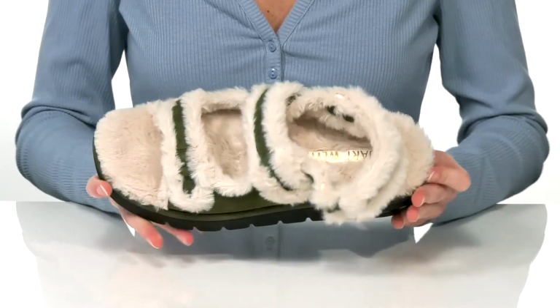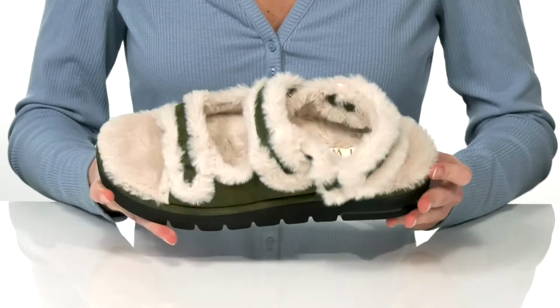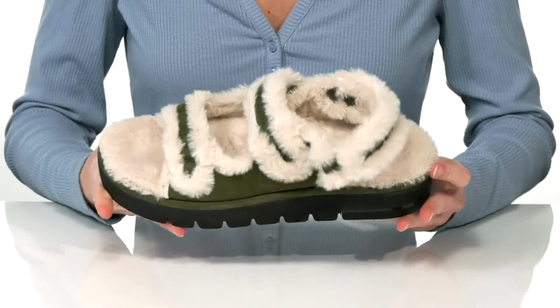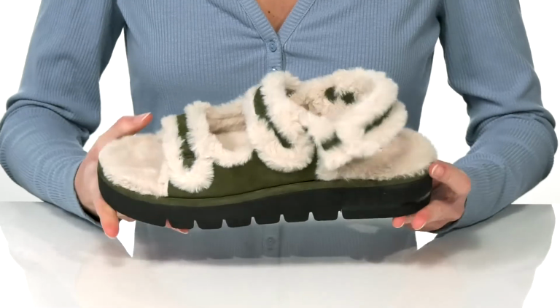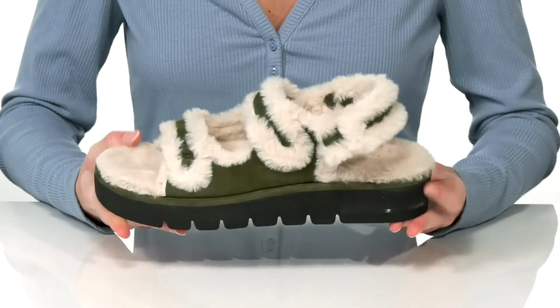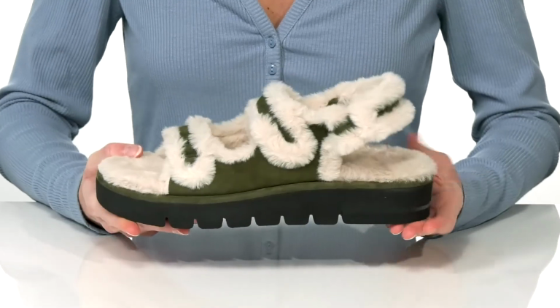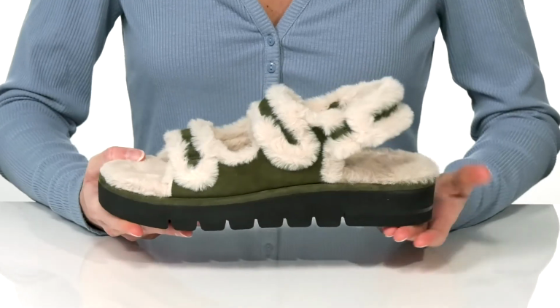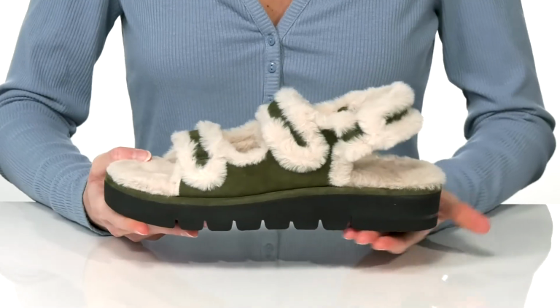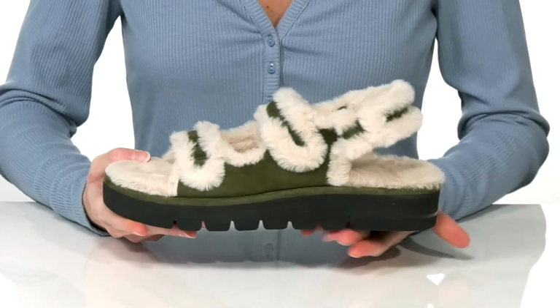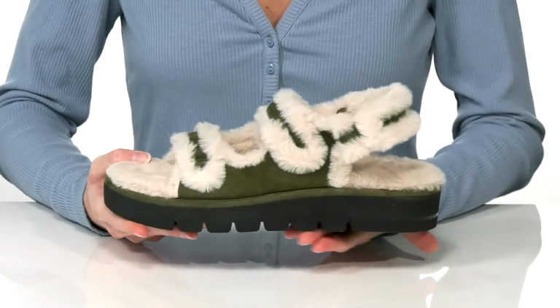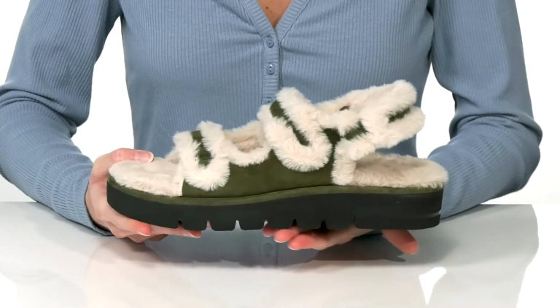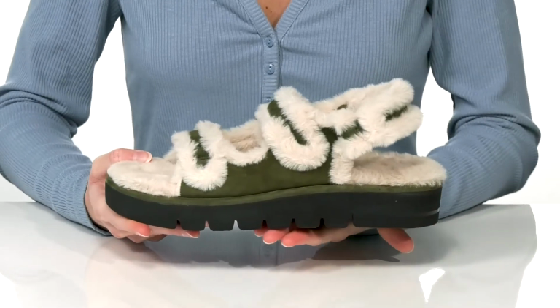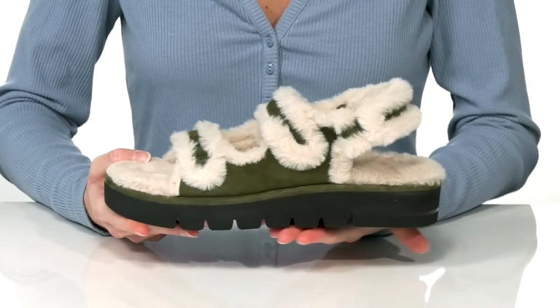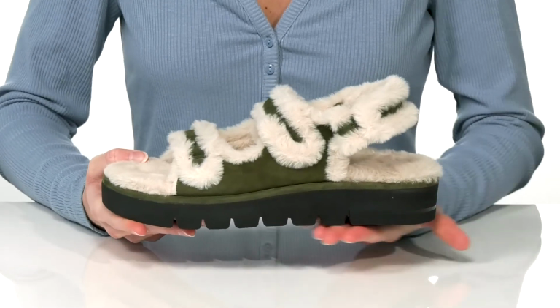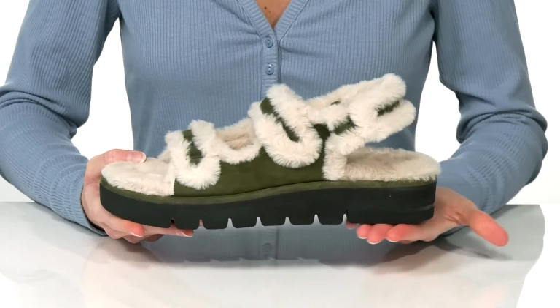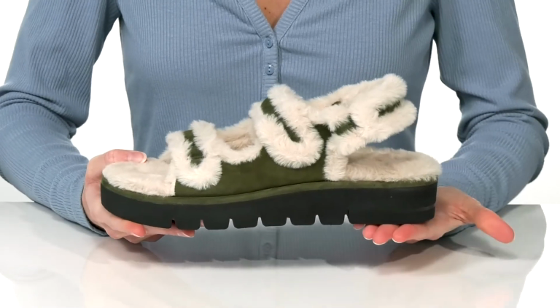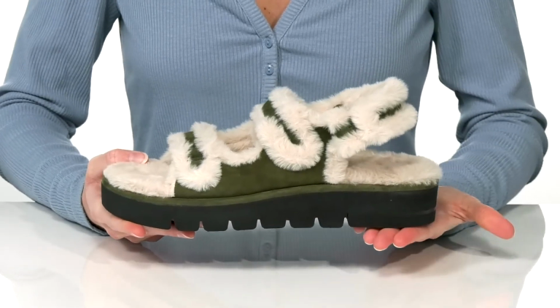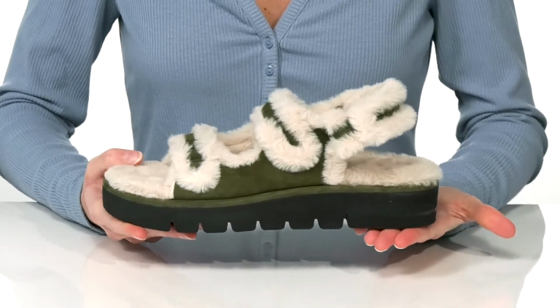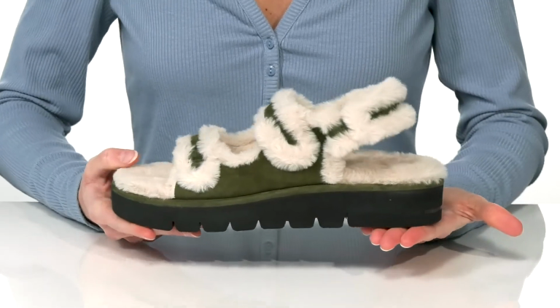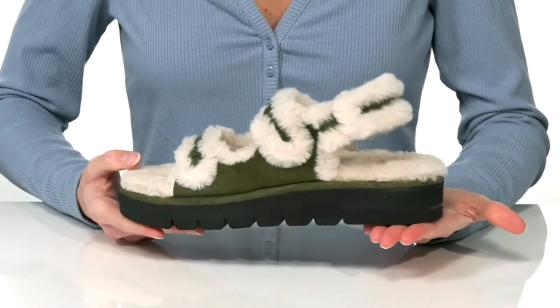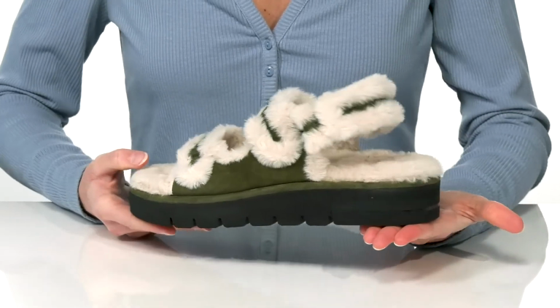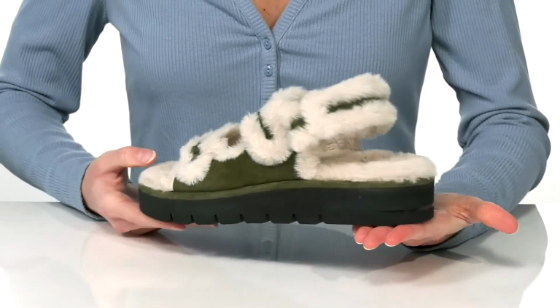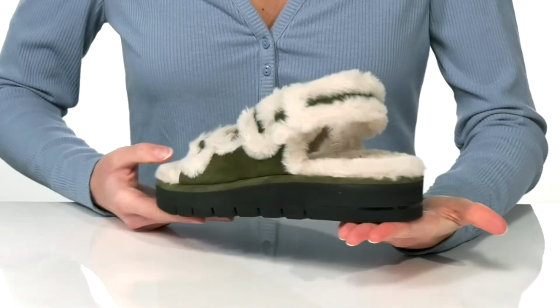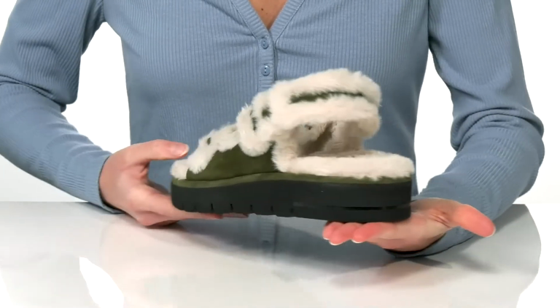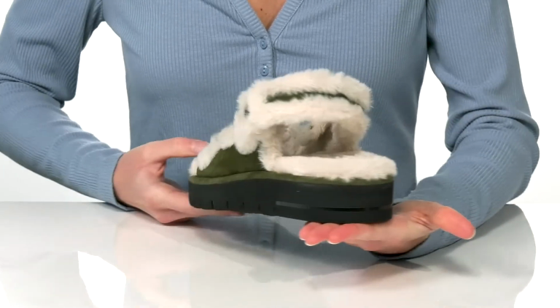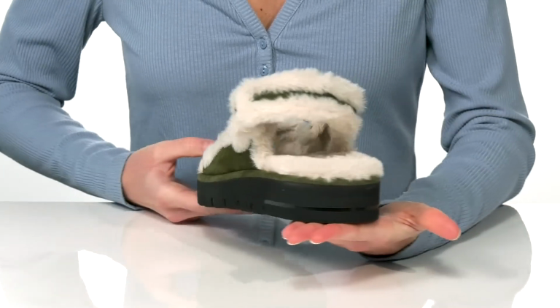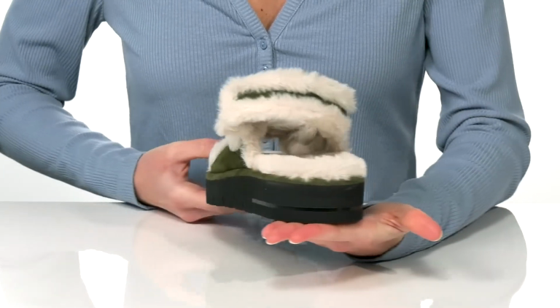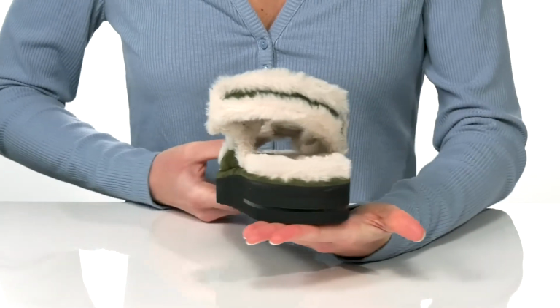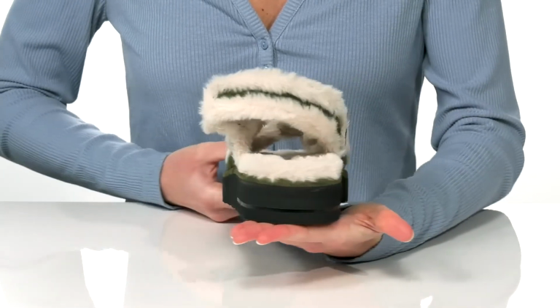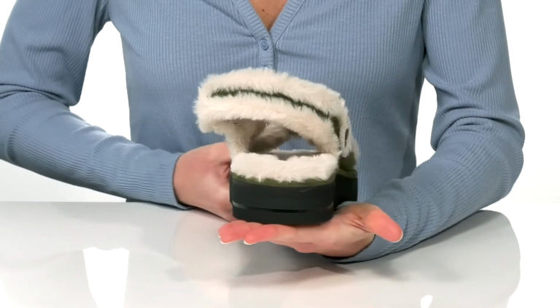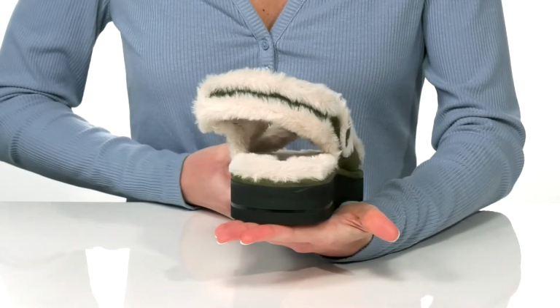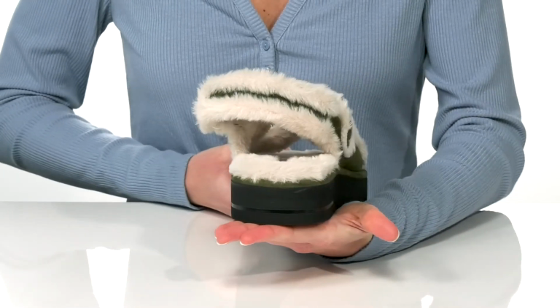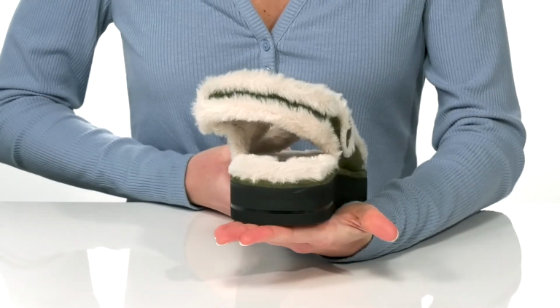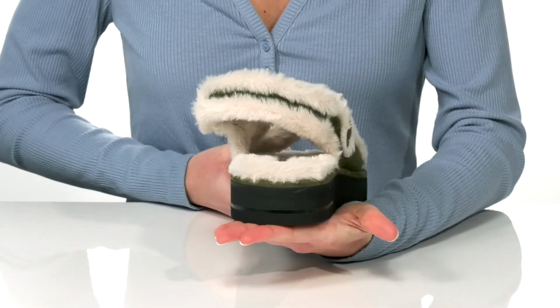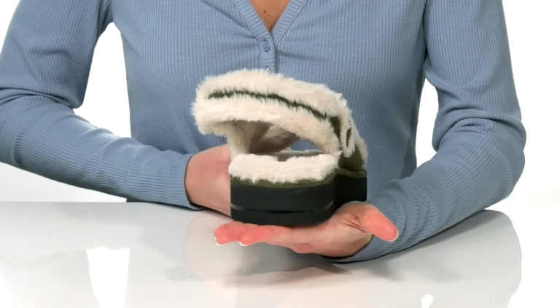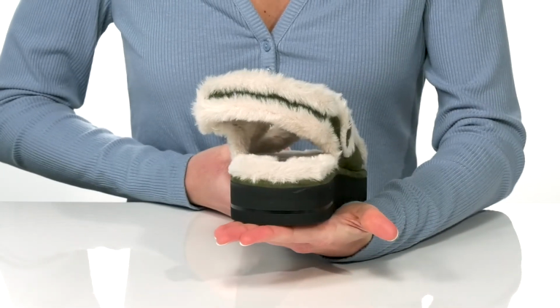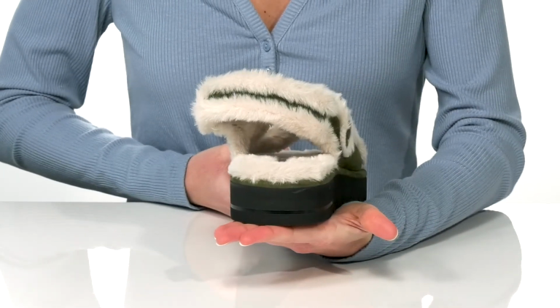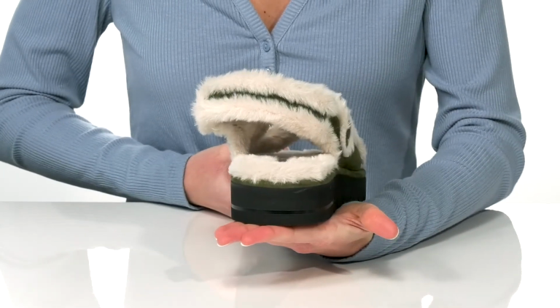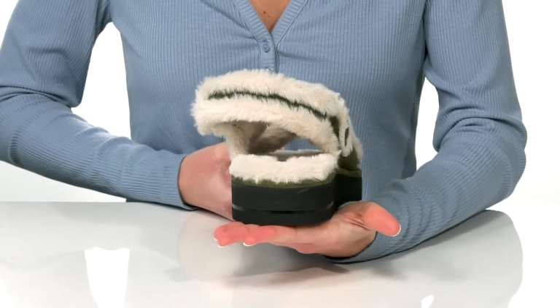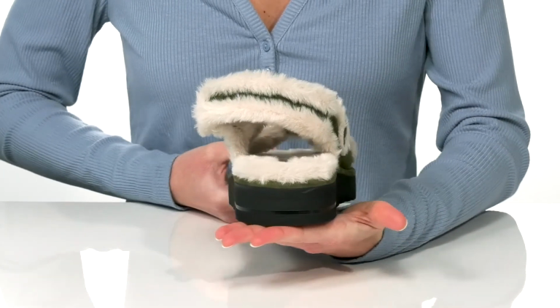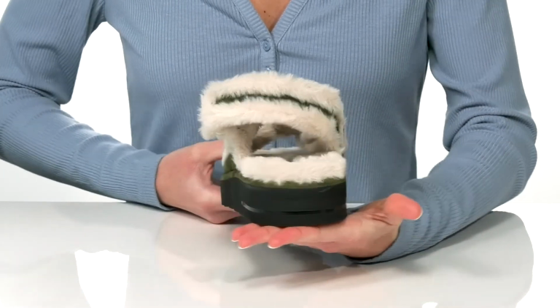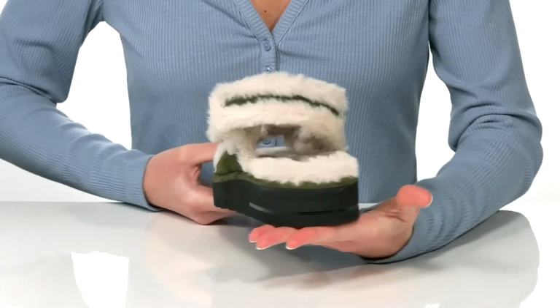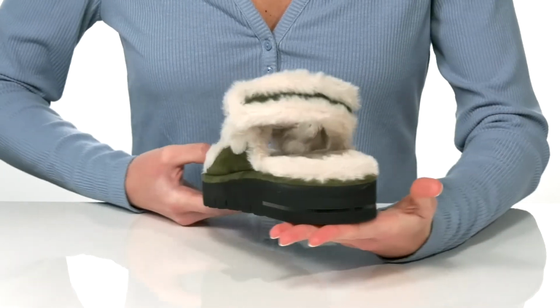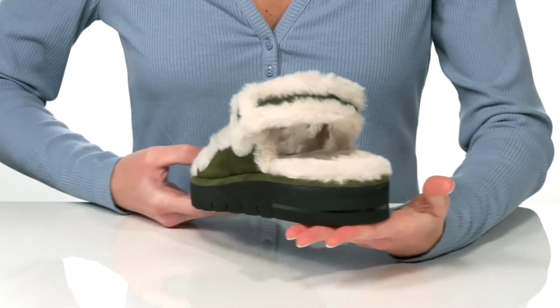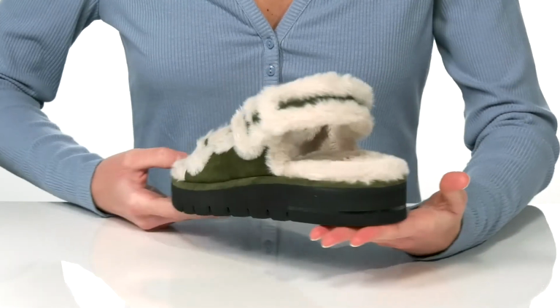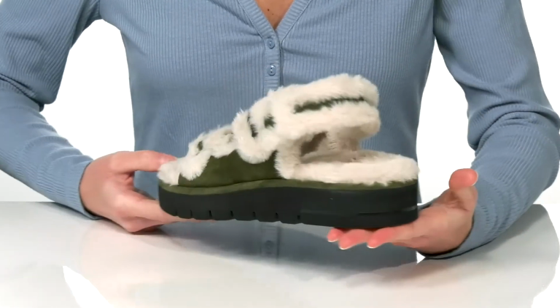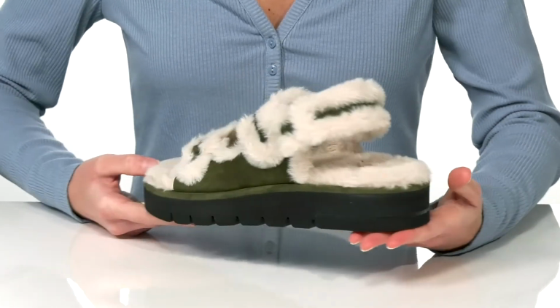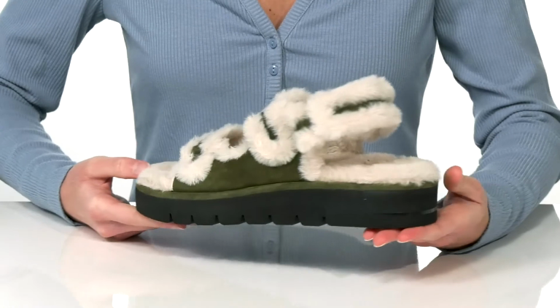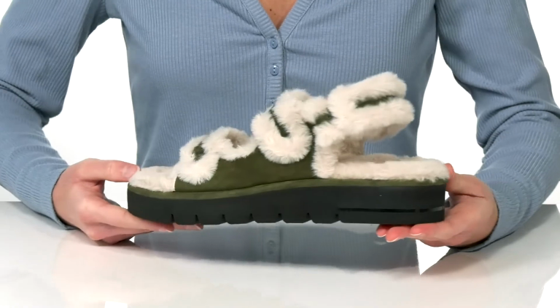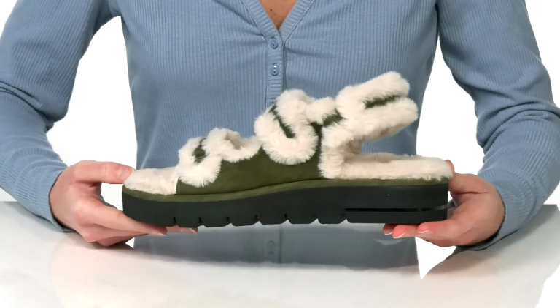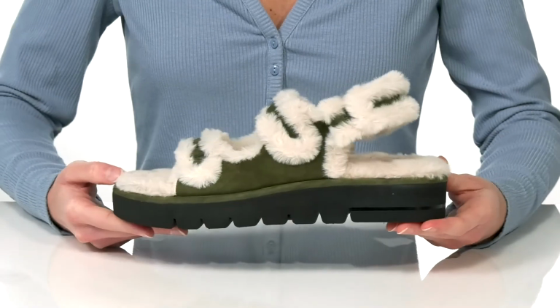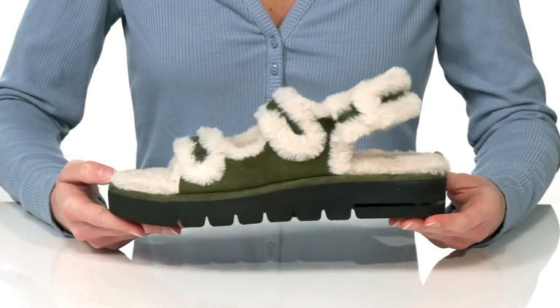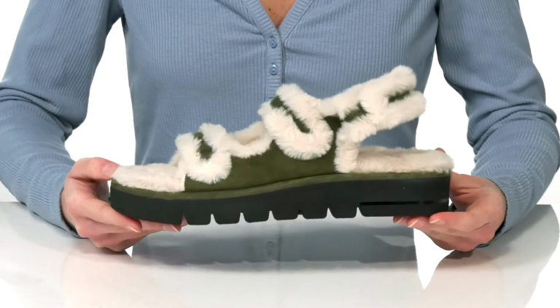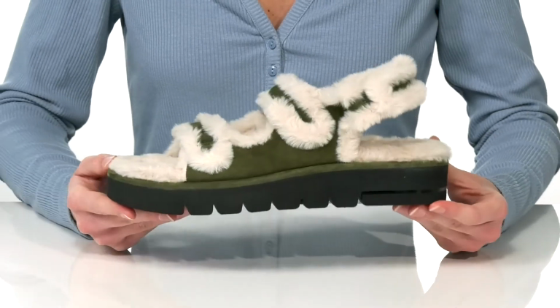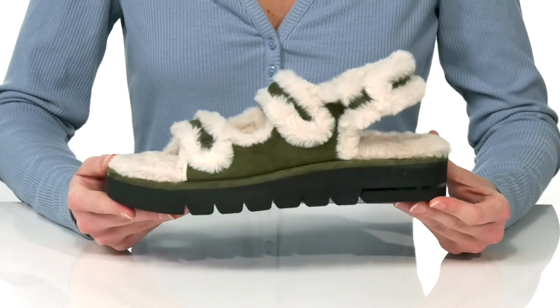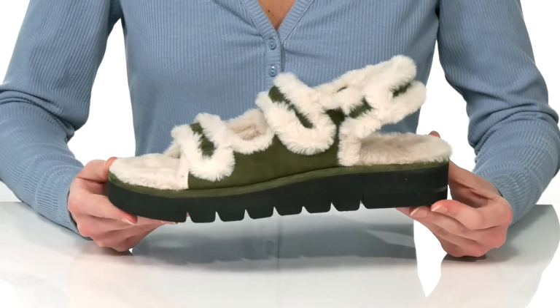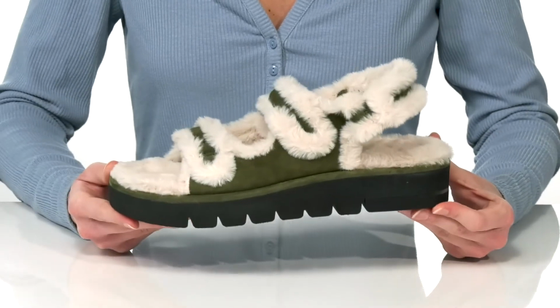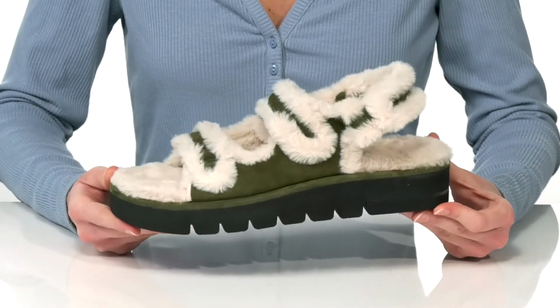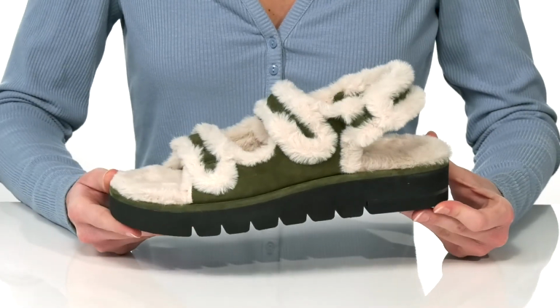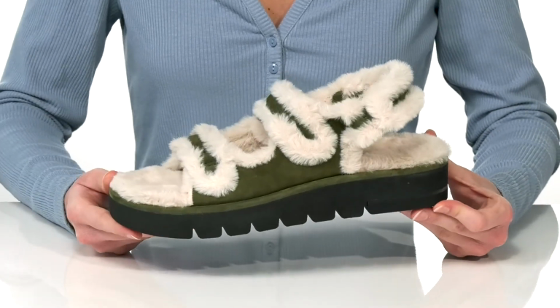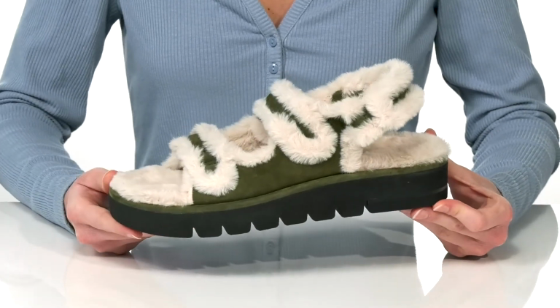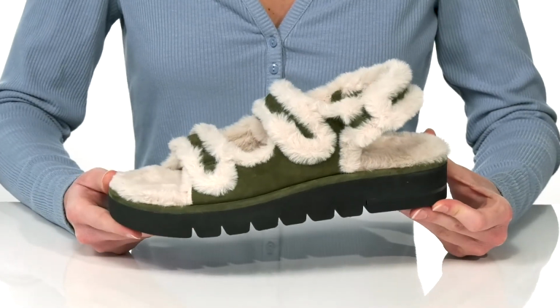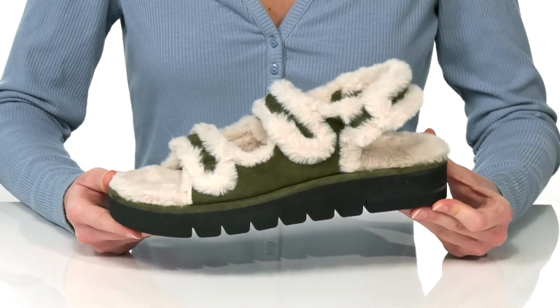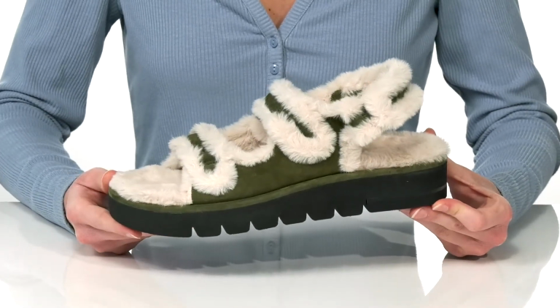They have a platform midsole that will give you about an inch boost in height at the back. And I would style these with wide leg trousers.